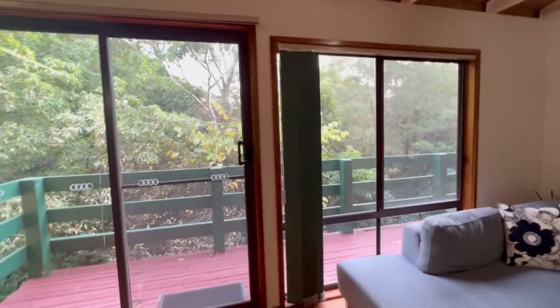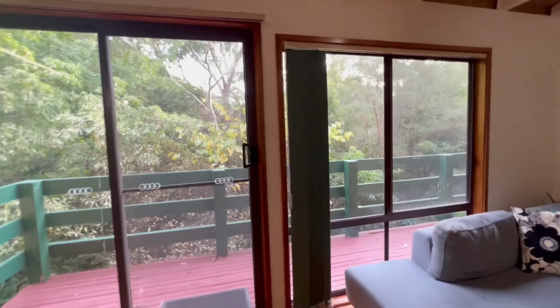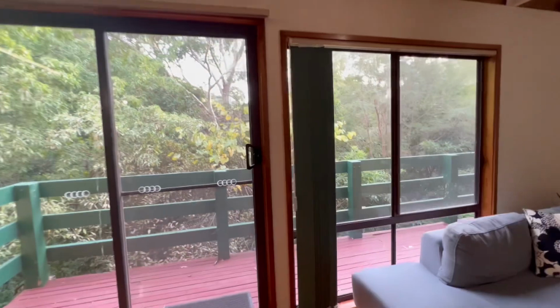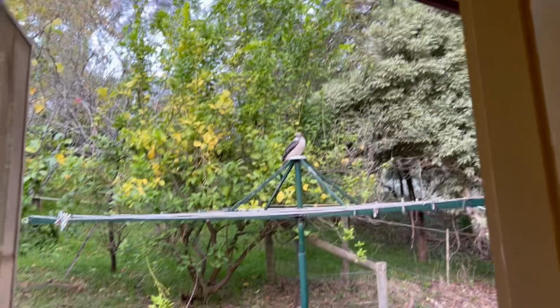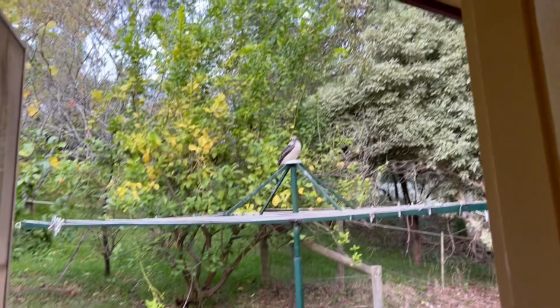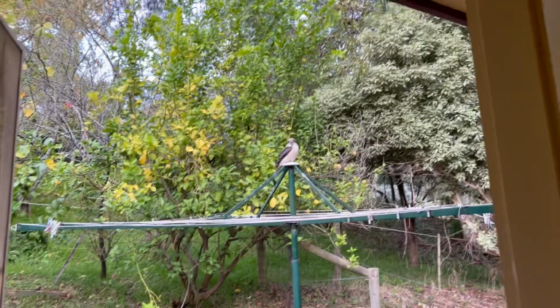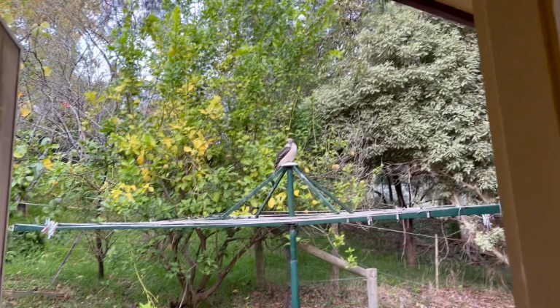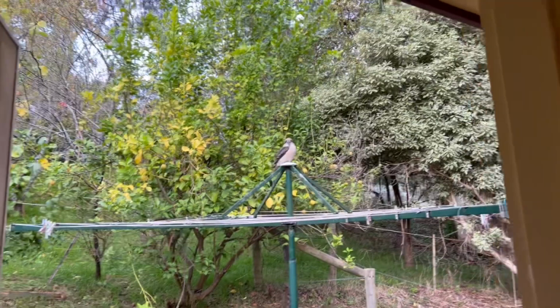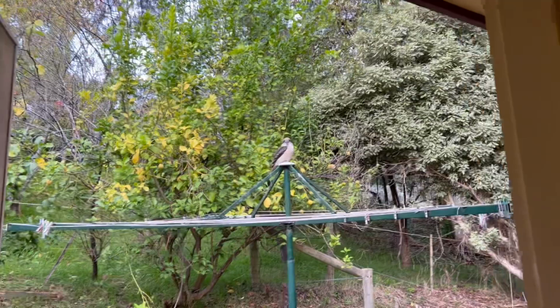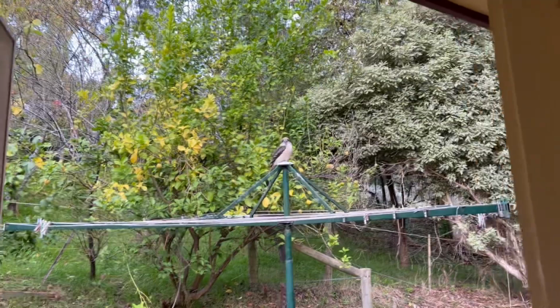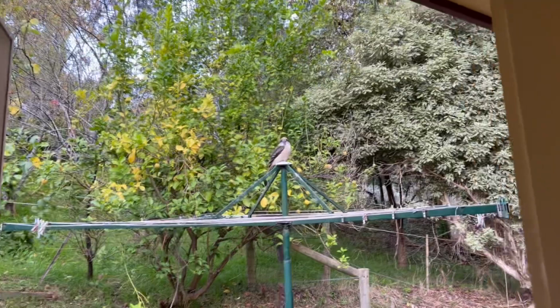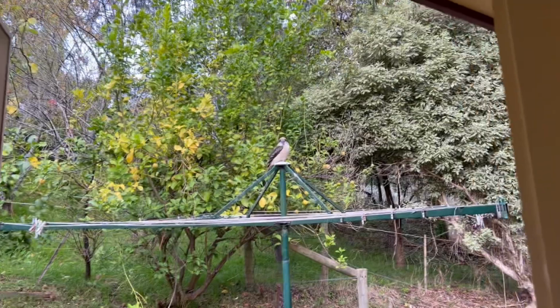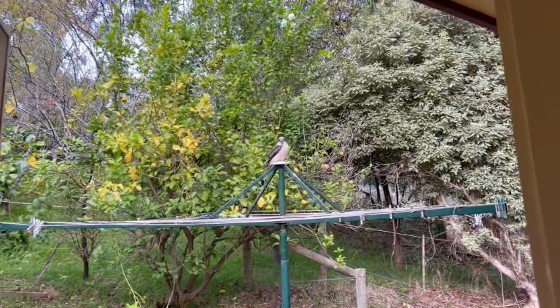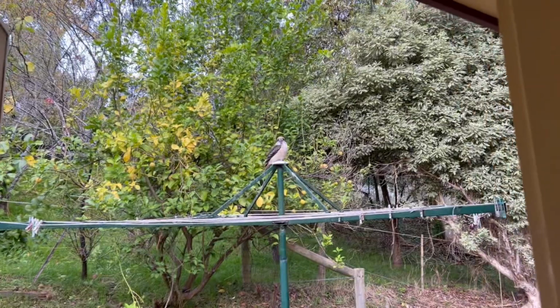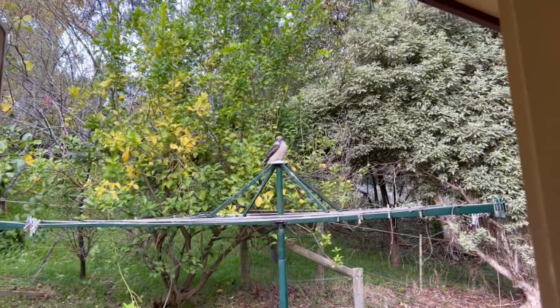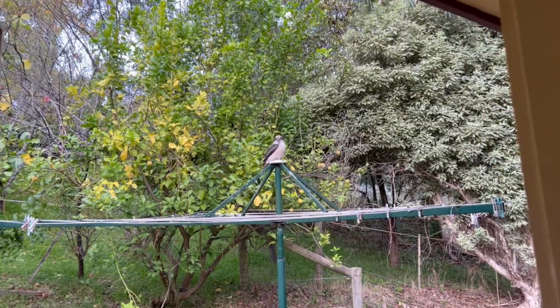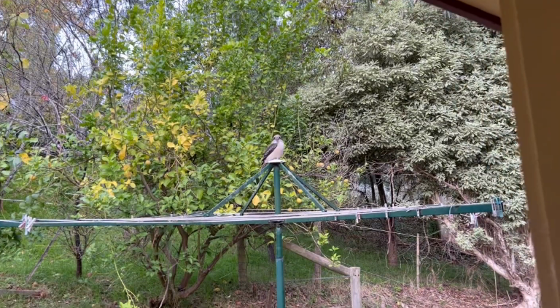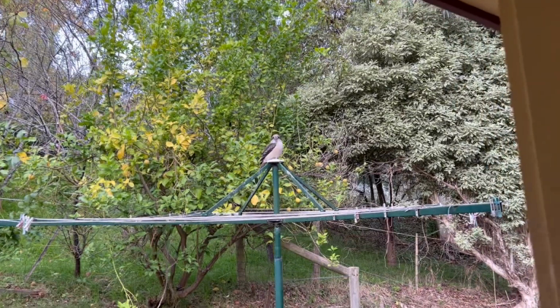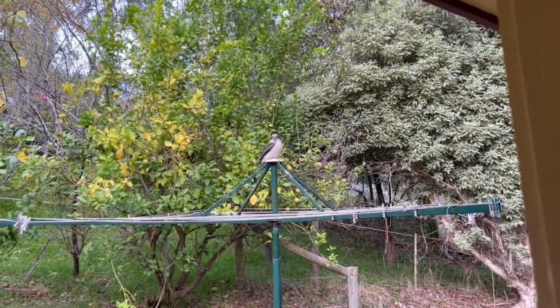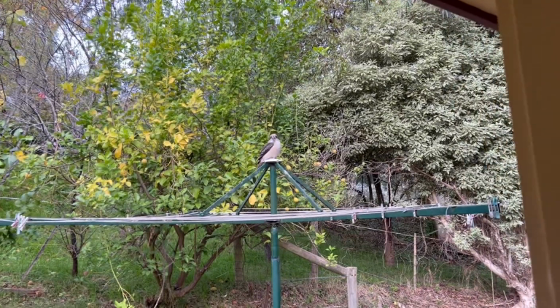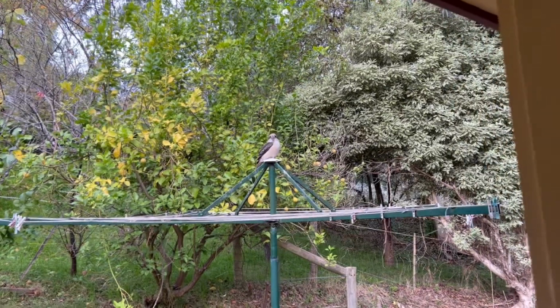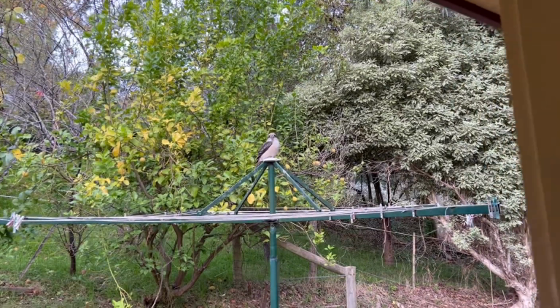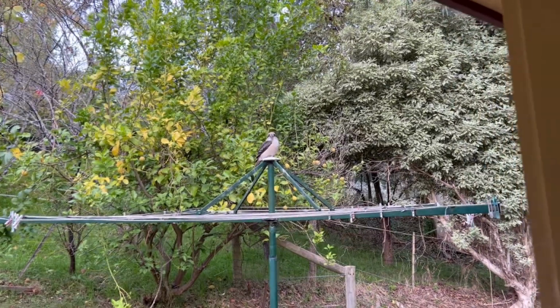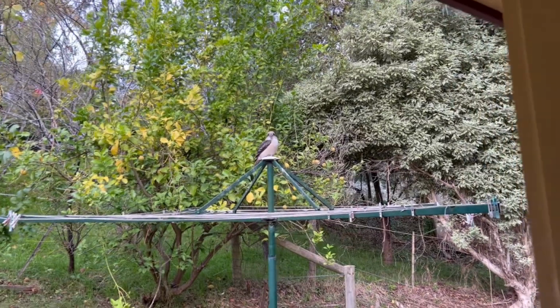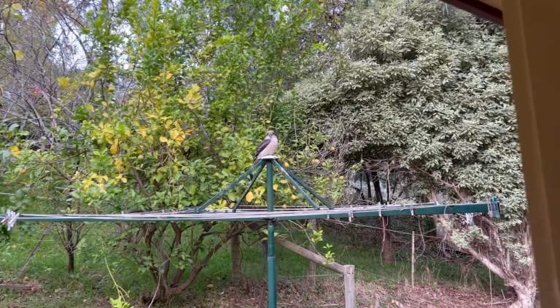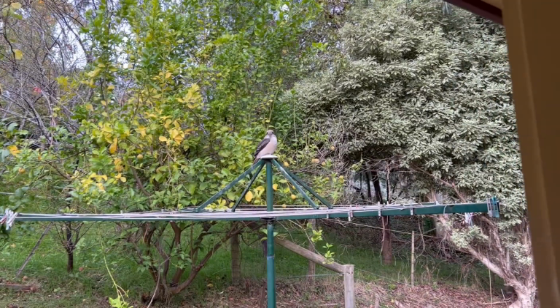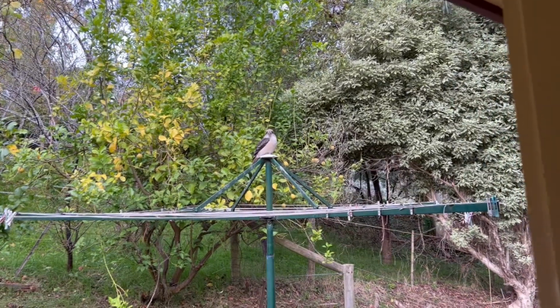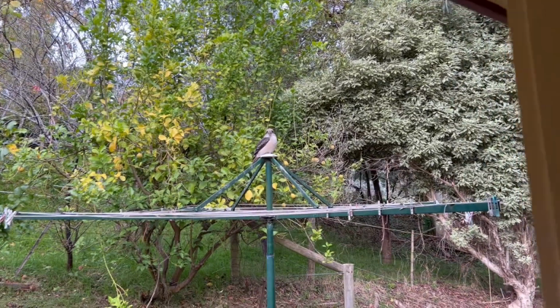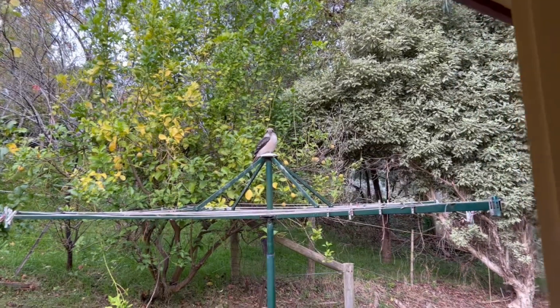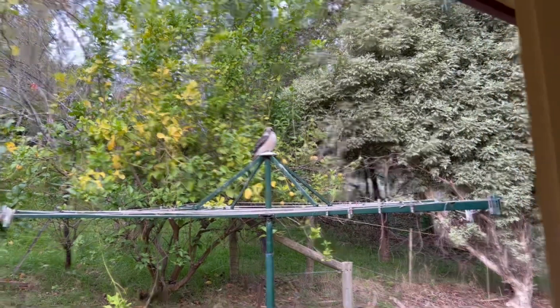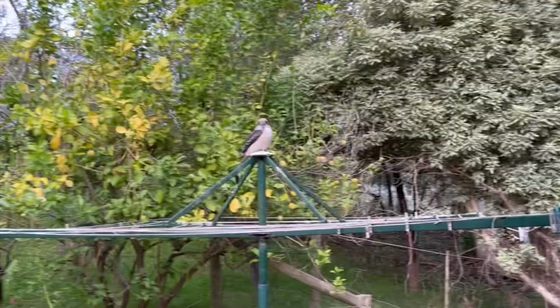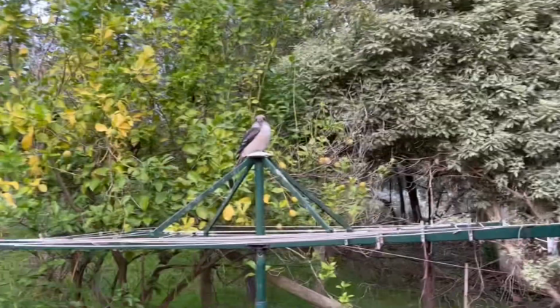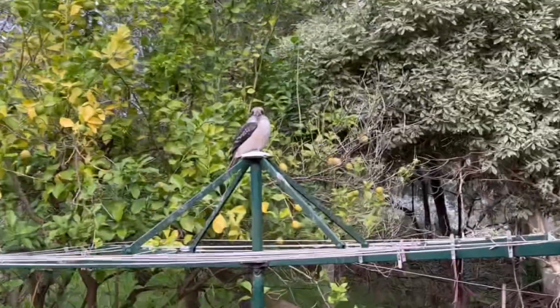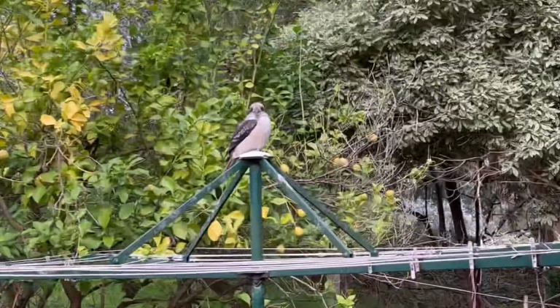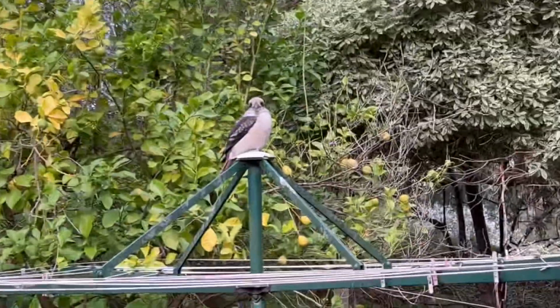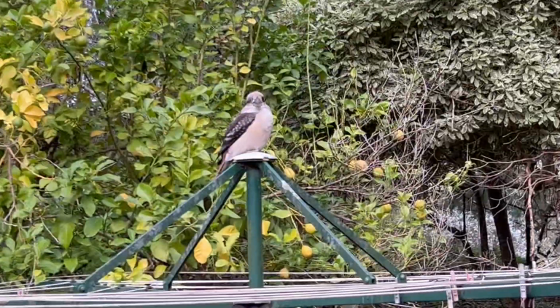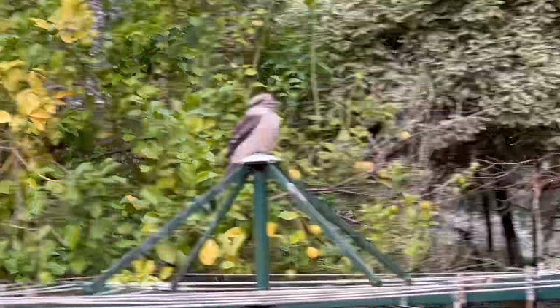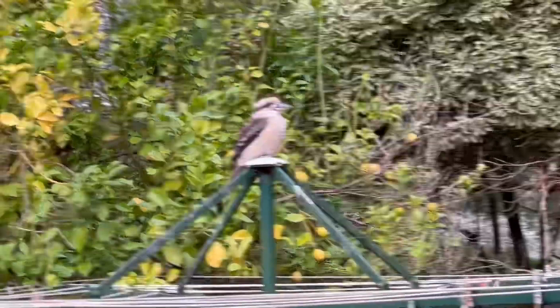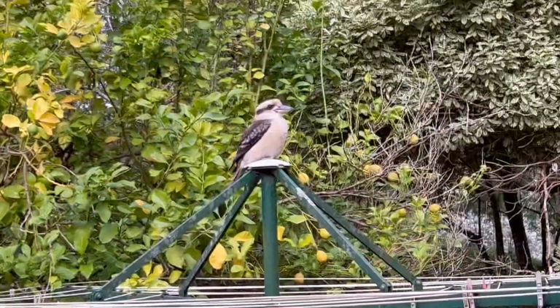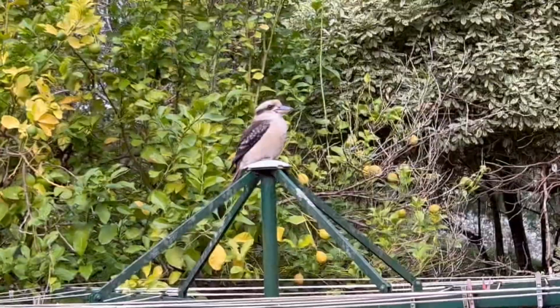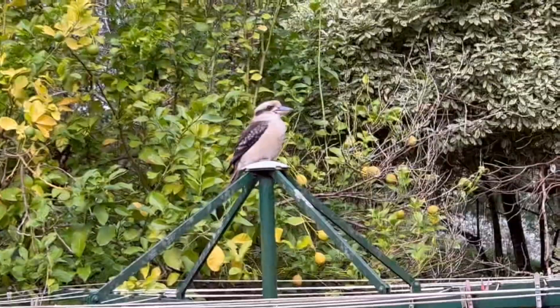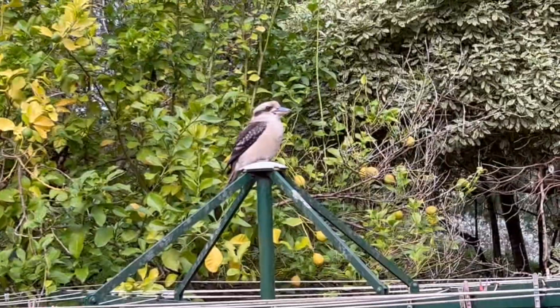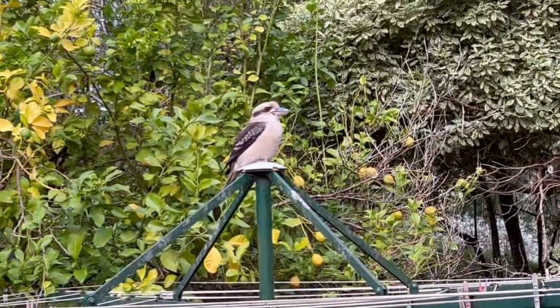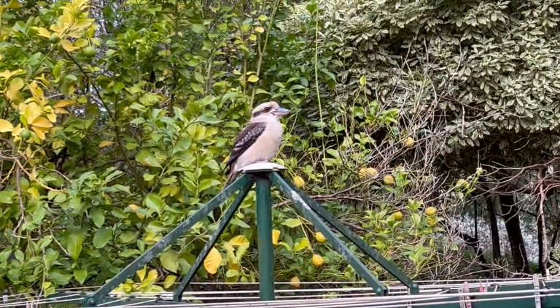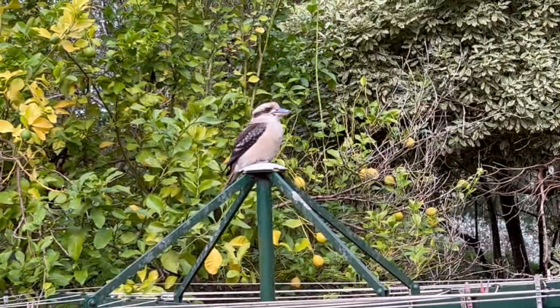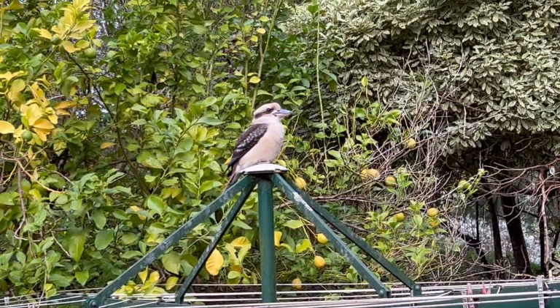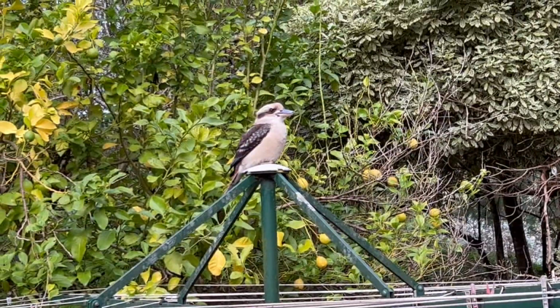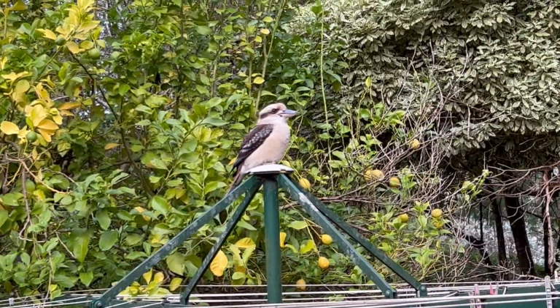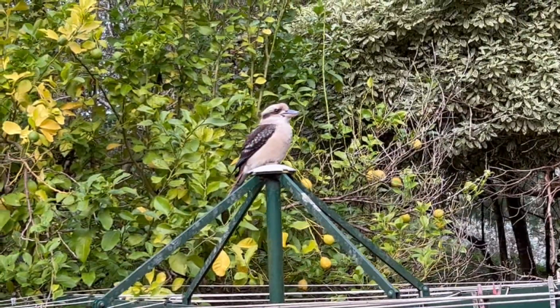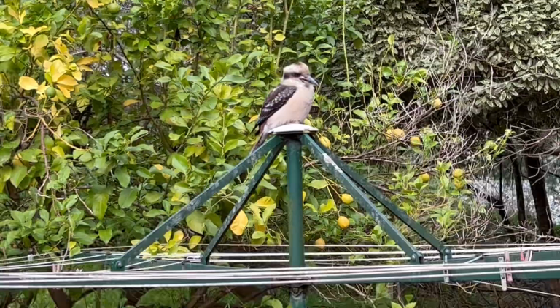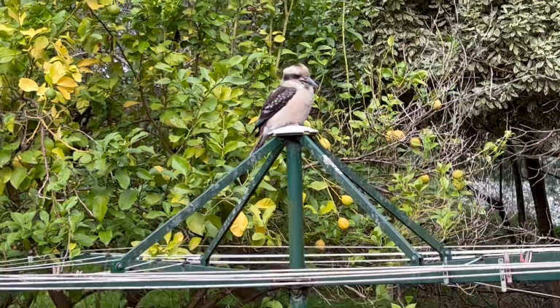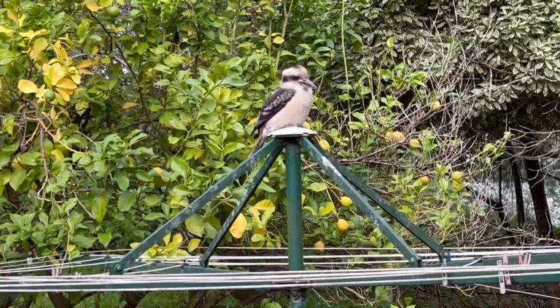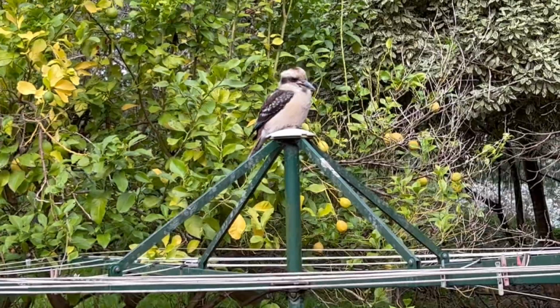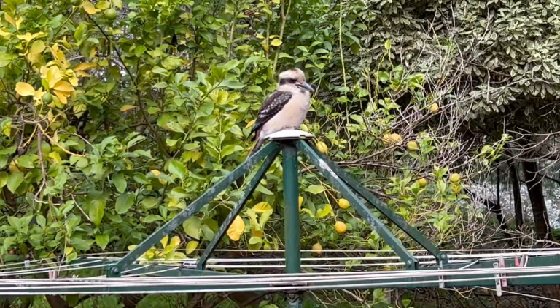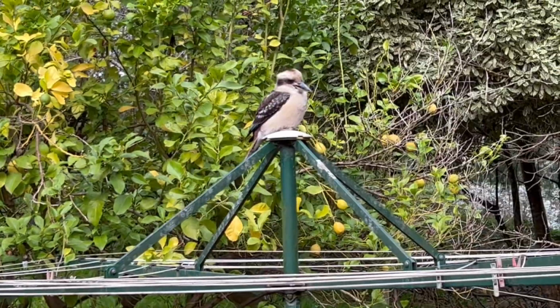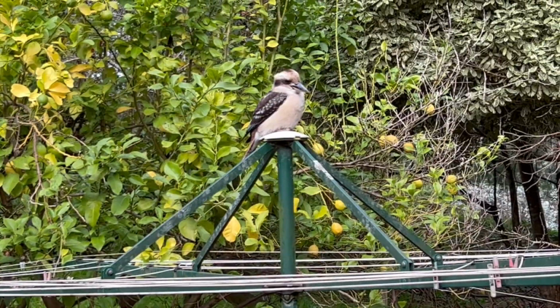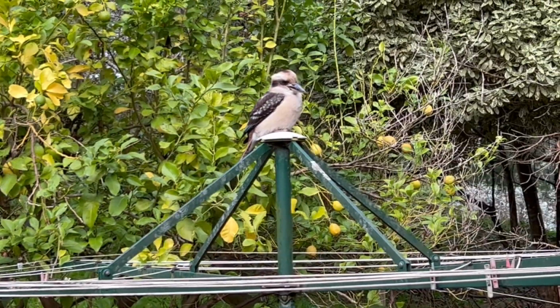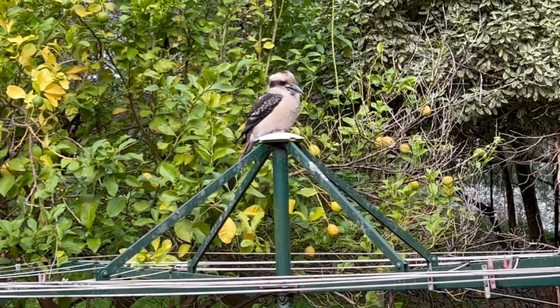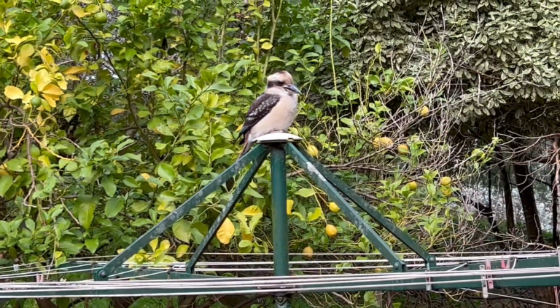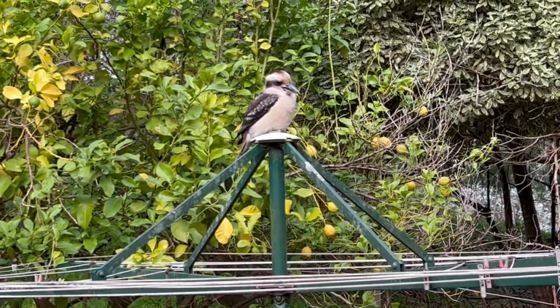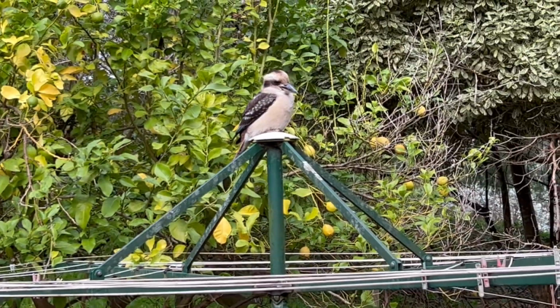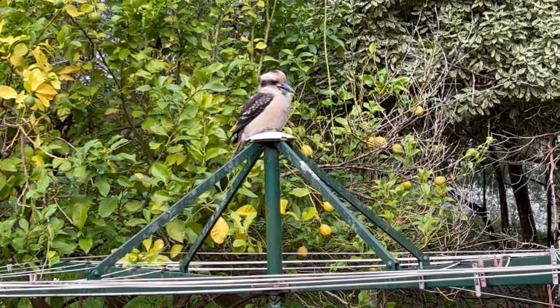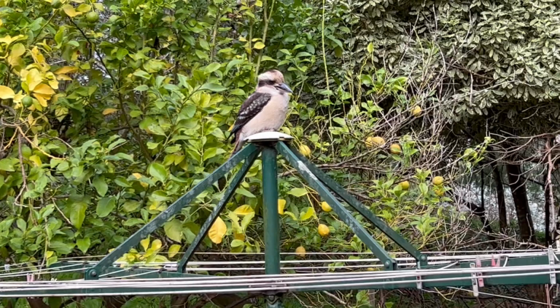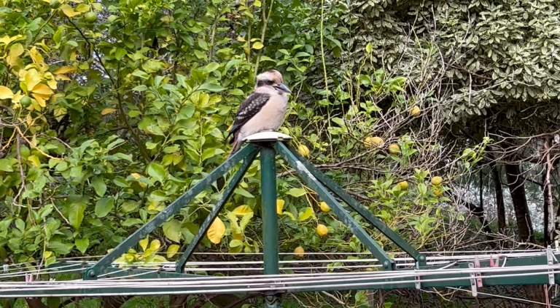I just headed outside and there's a kookaburra sitting right here. We want to give him some of our bacon.